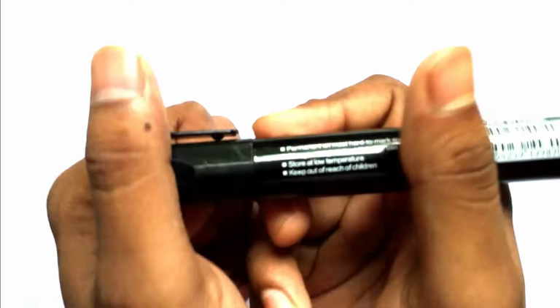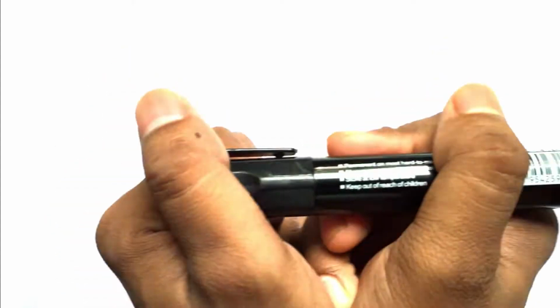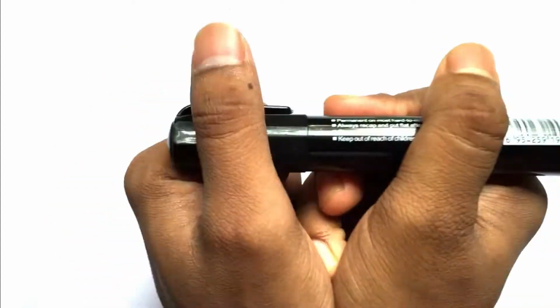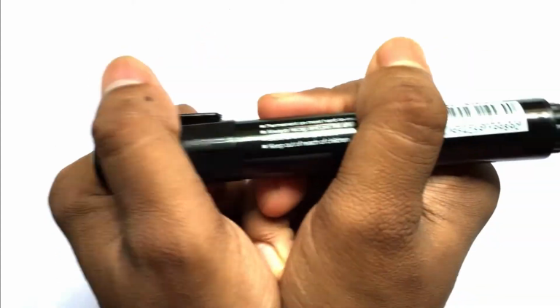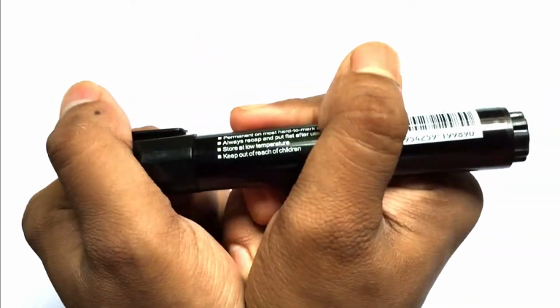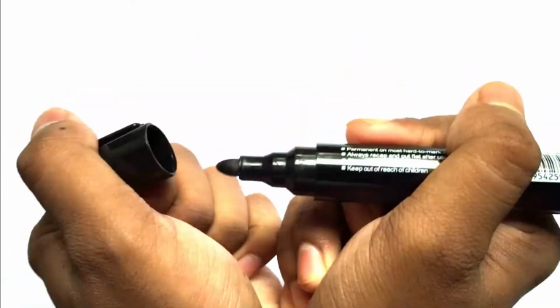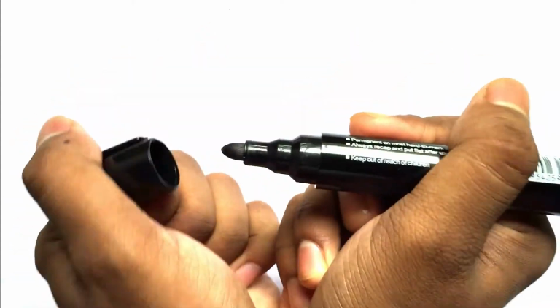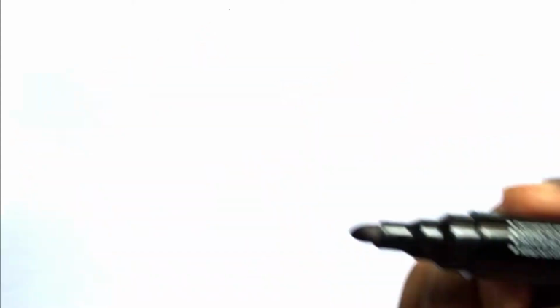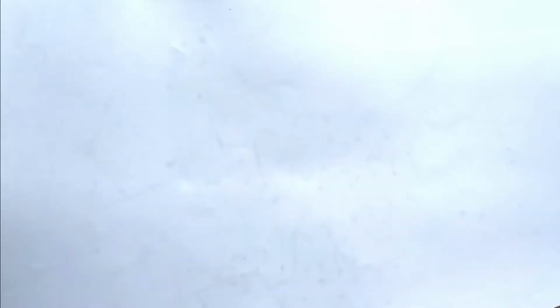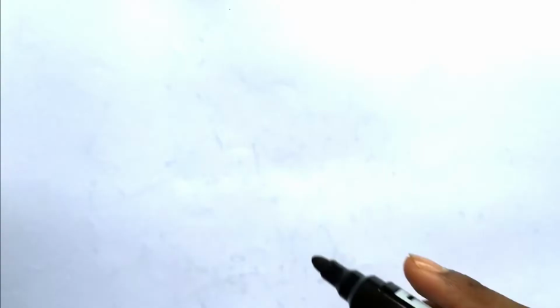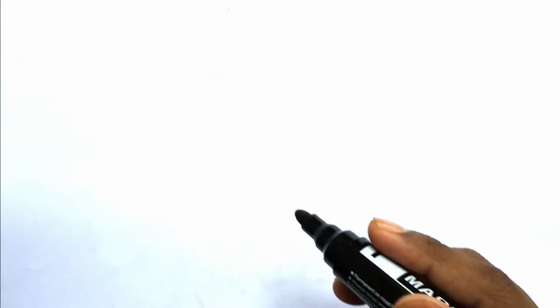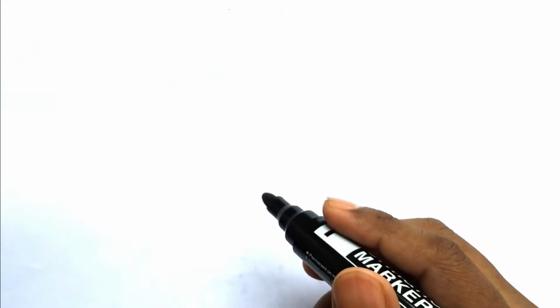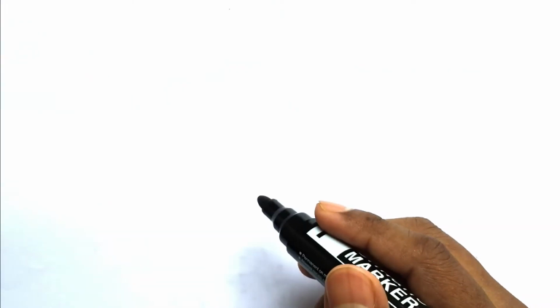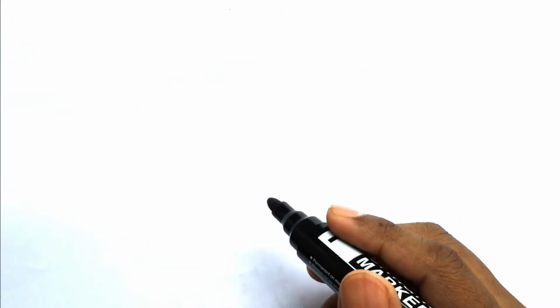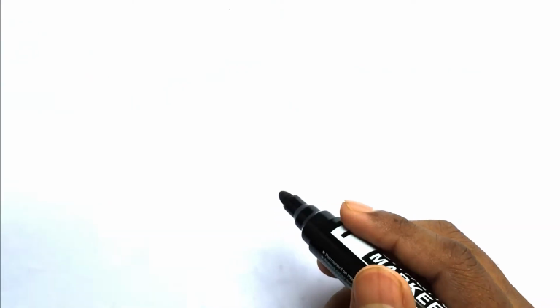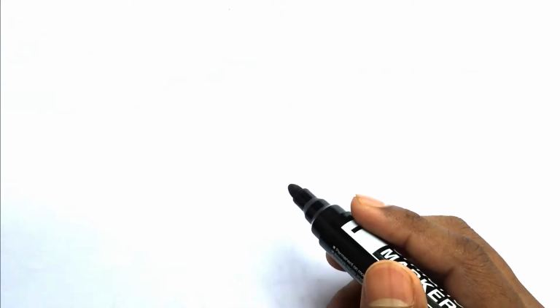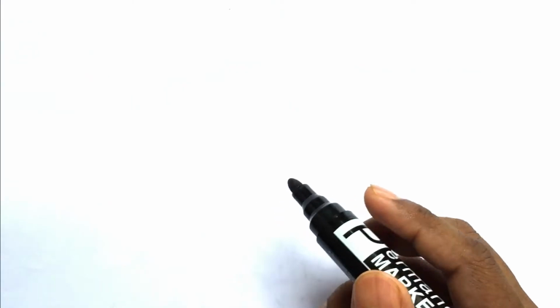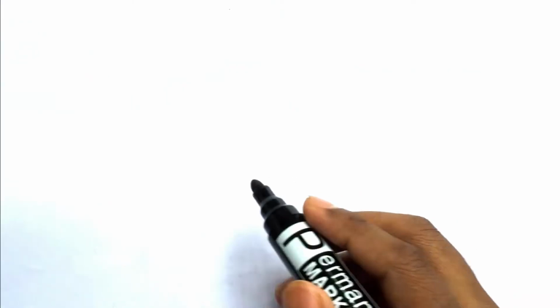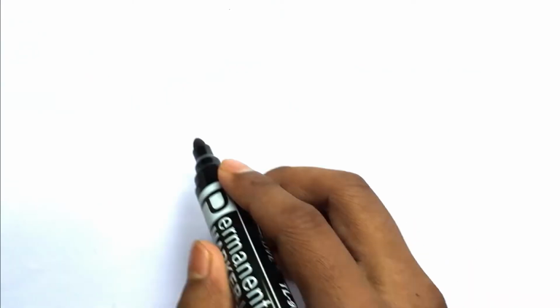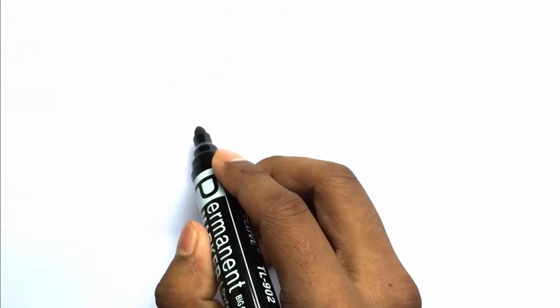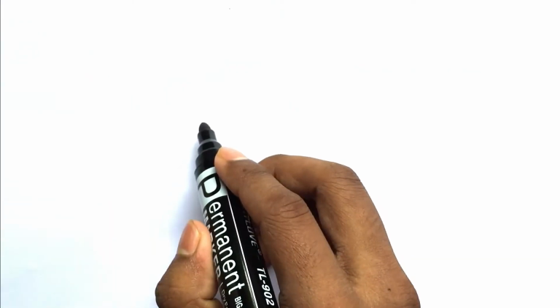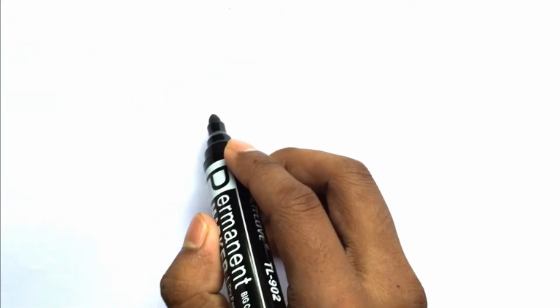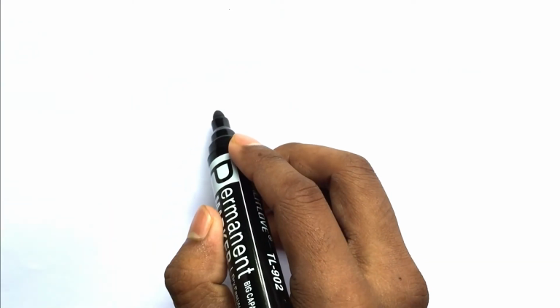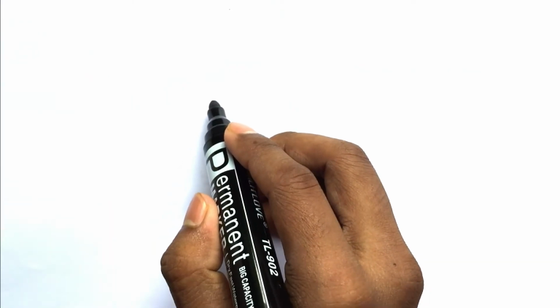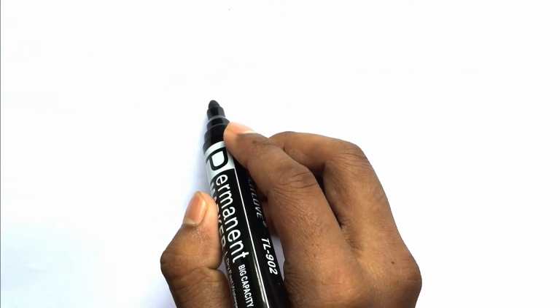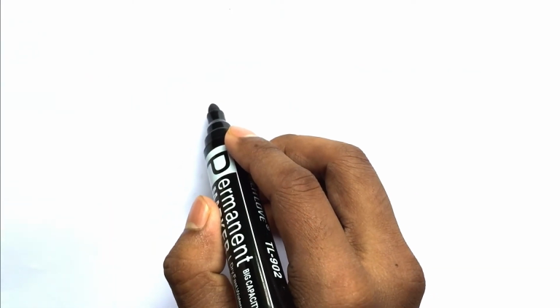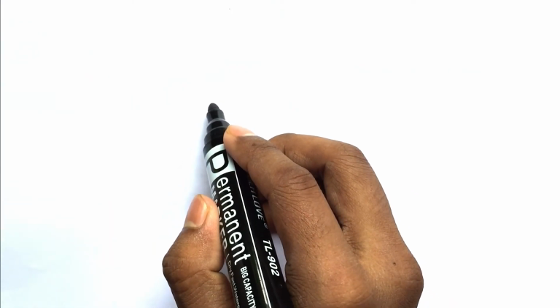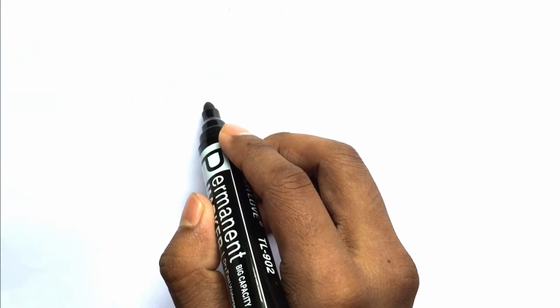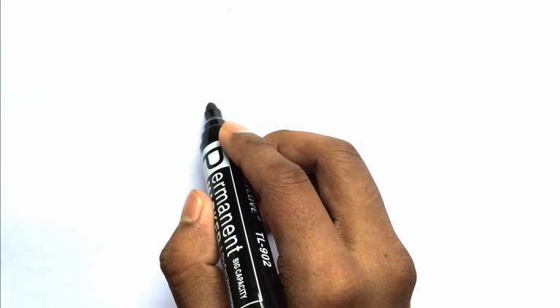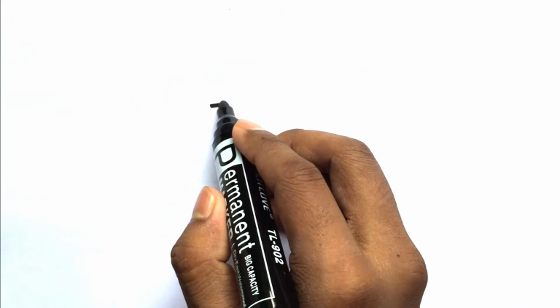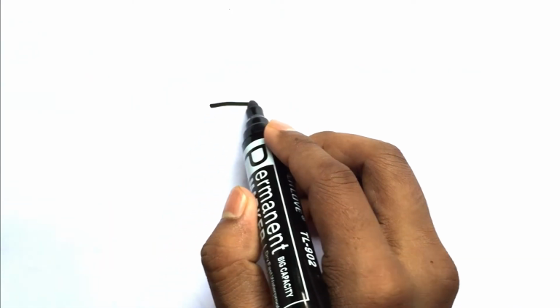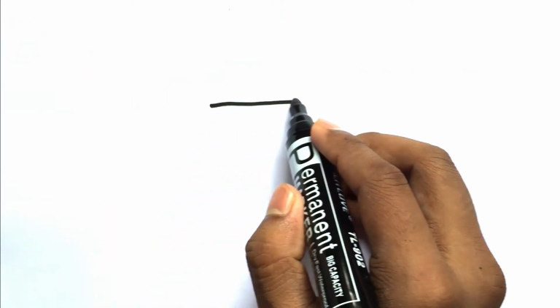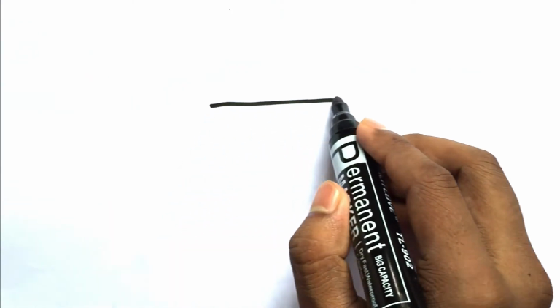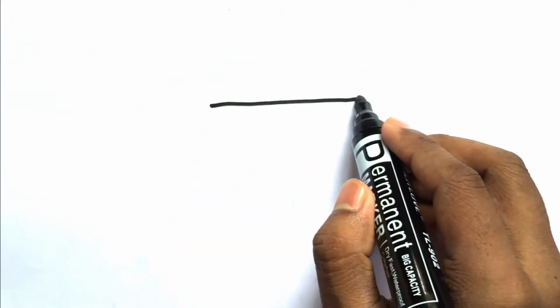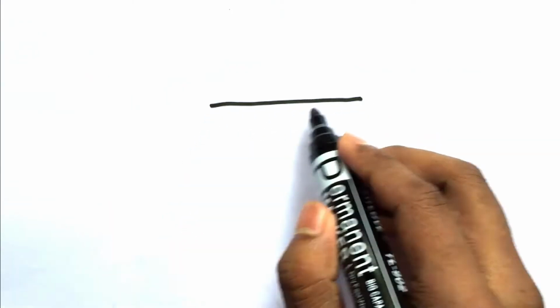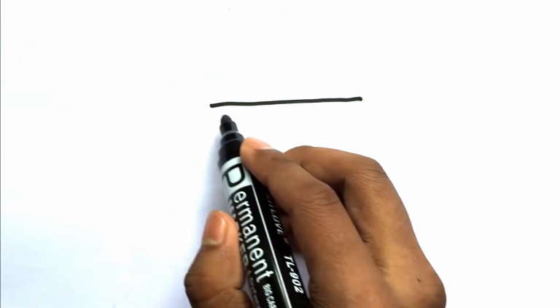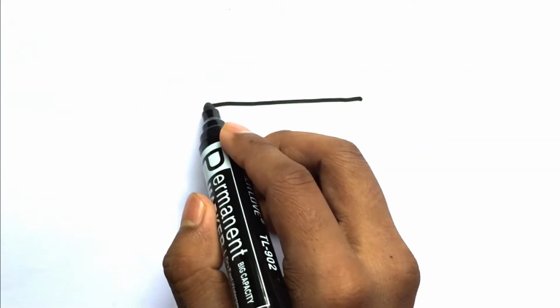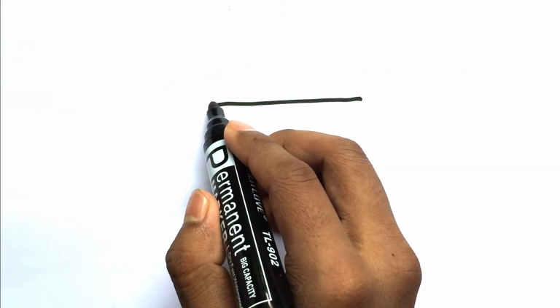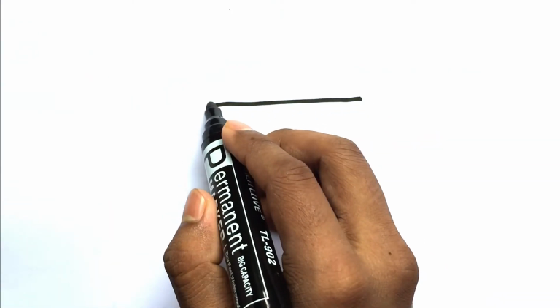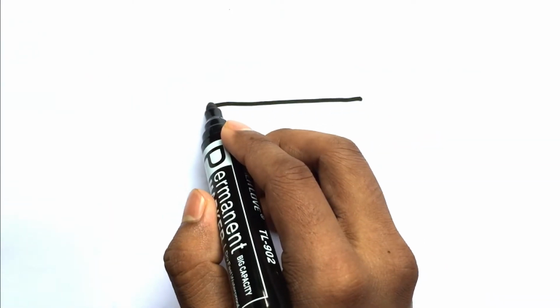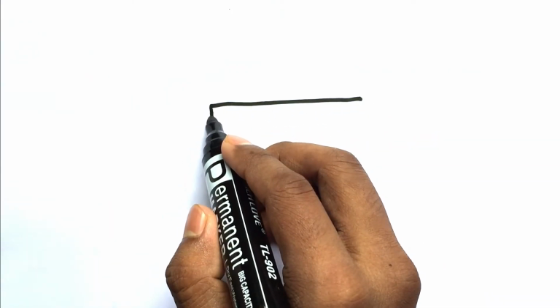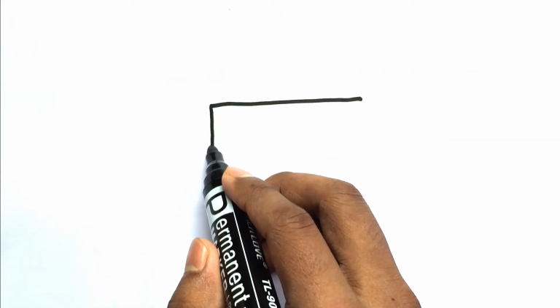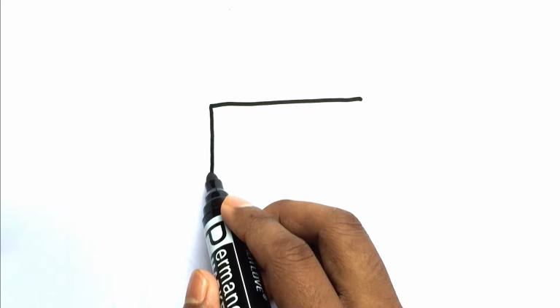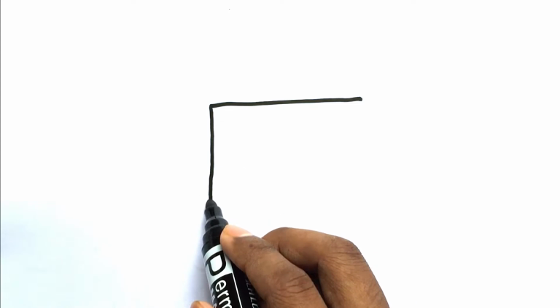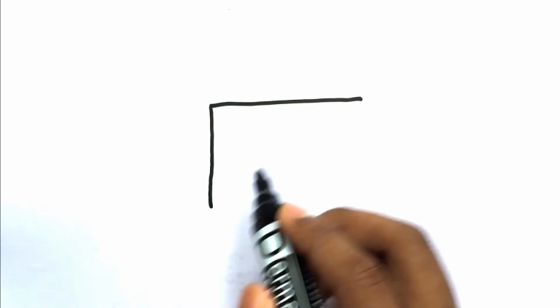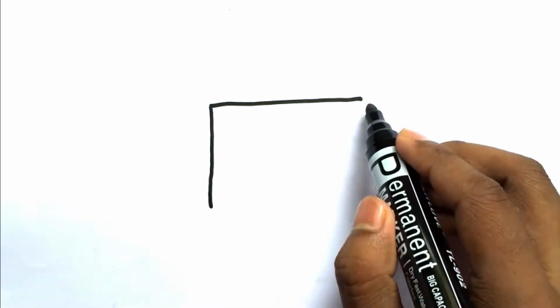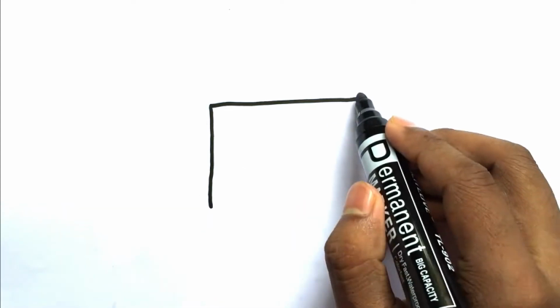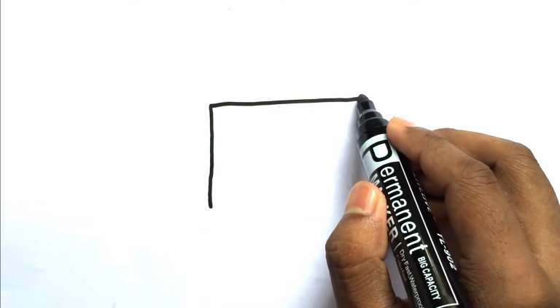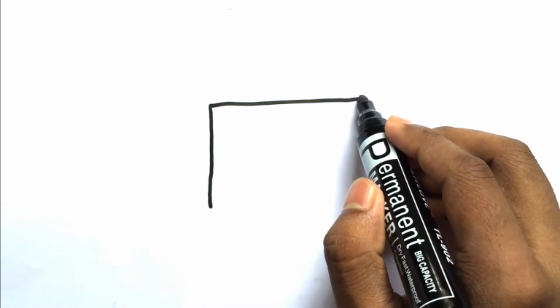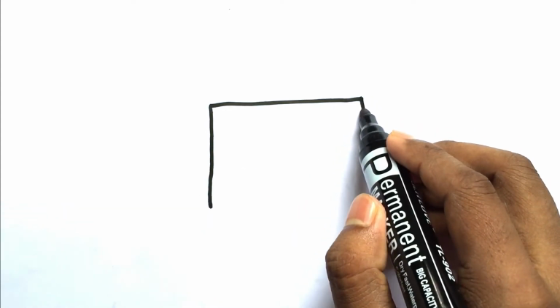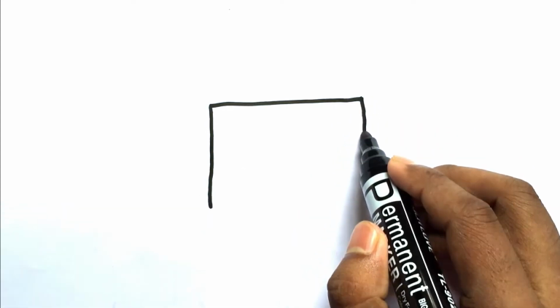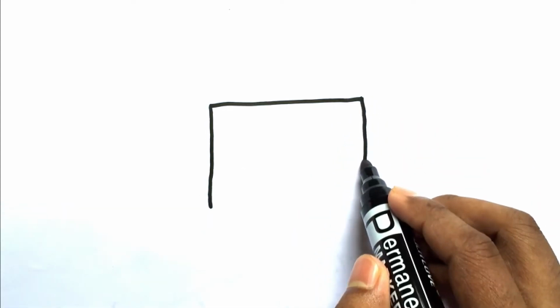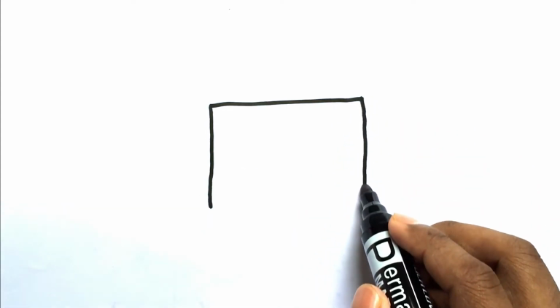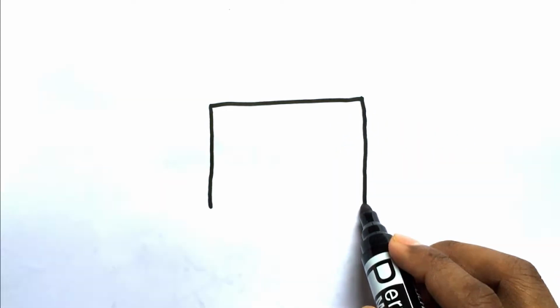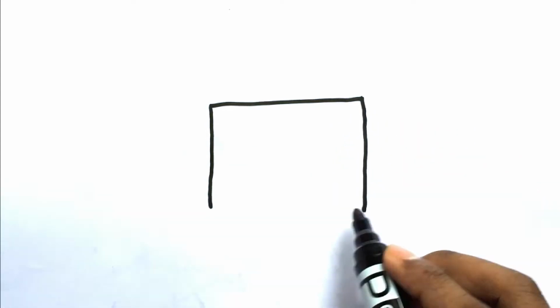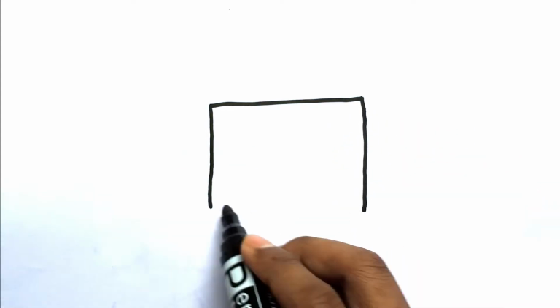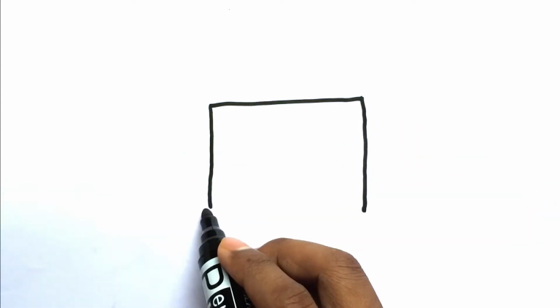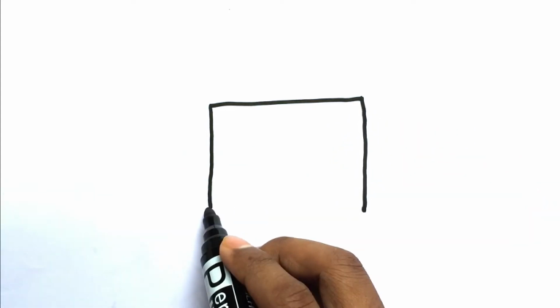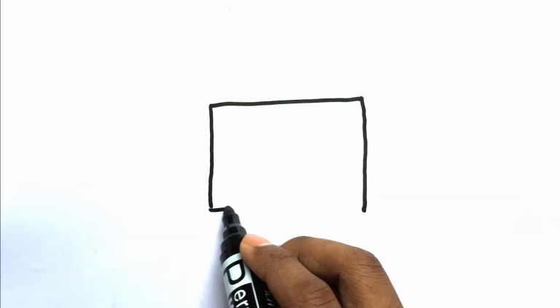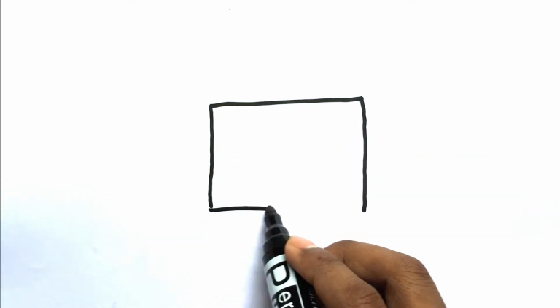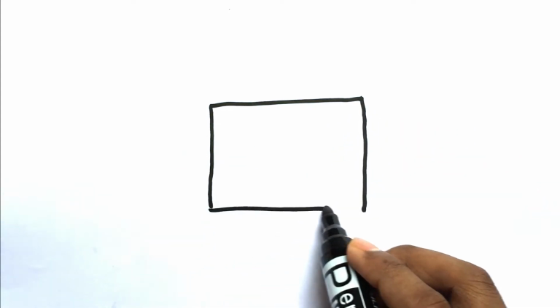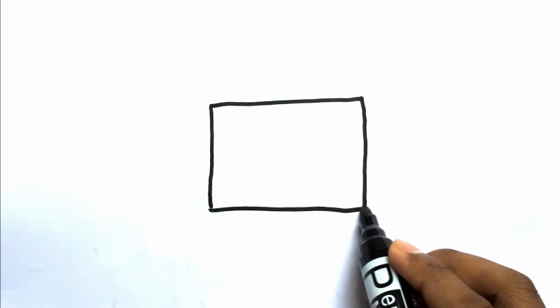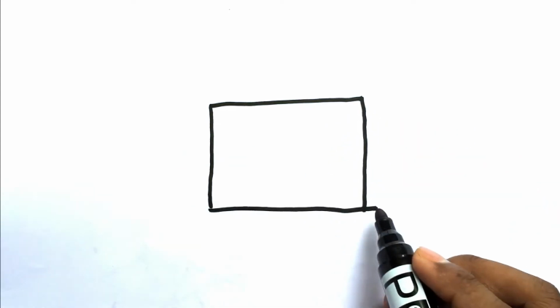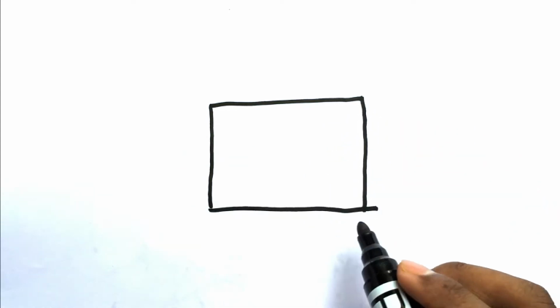Hello everyone! Welcome to my another drawing video. Today I draw a television.